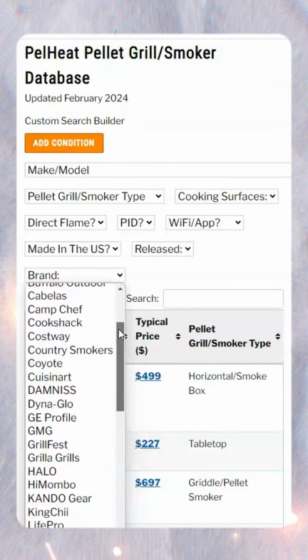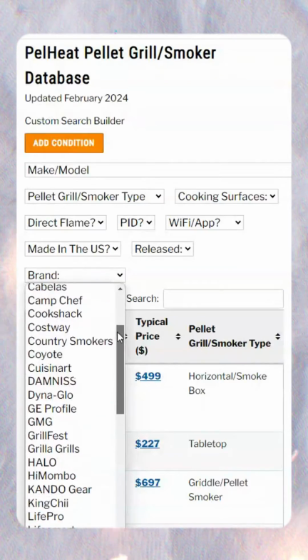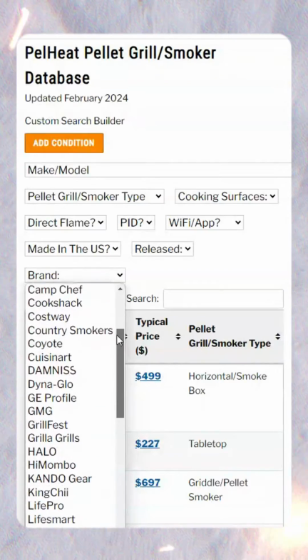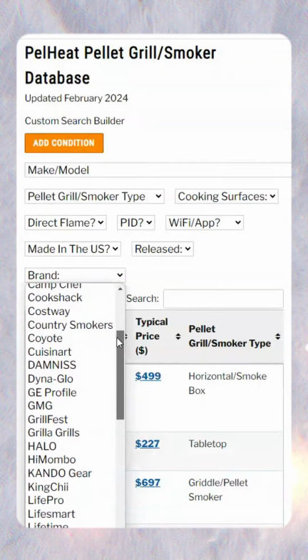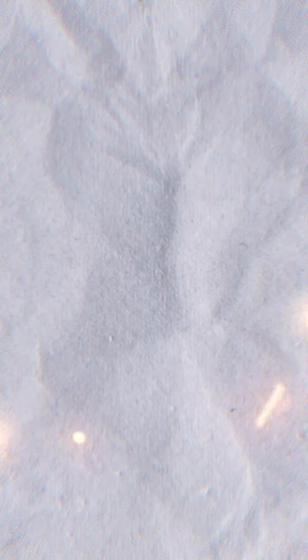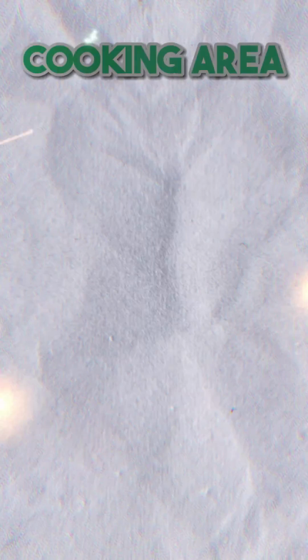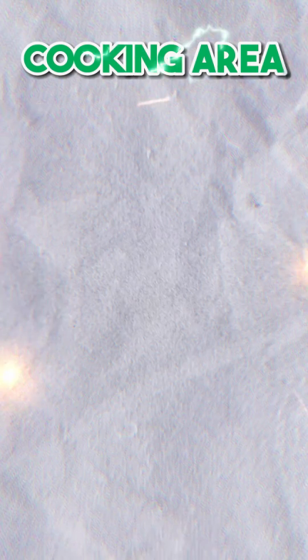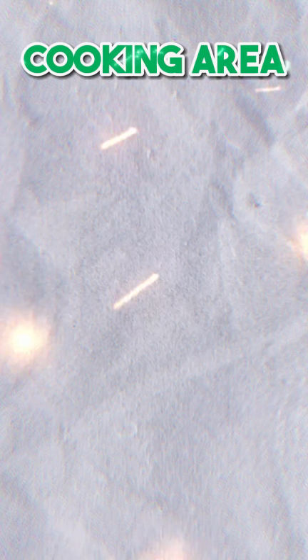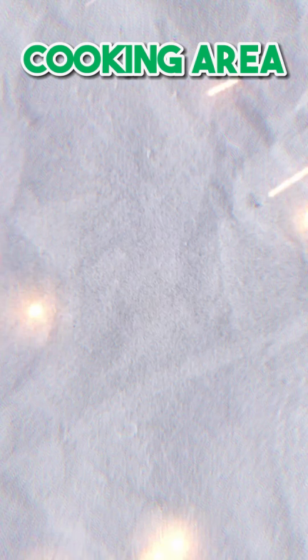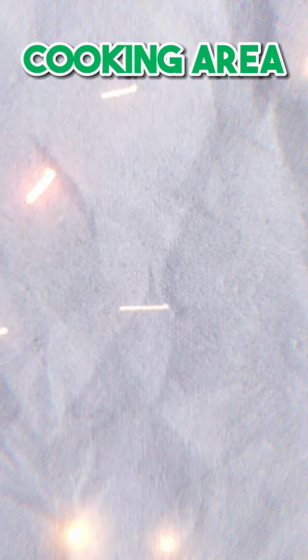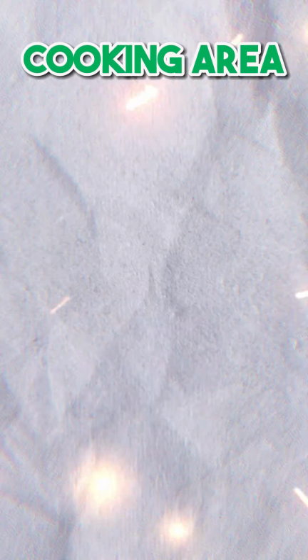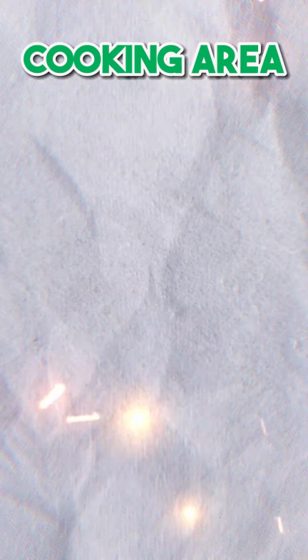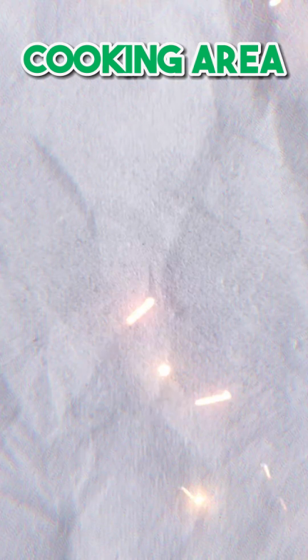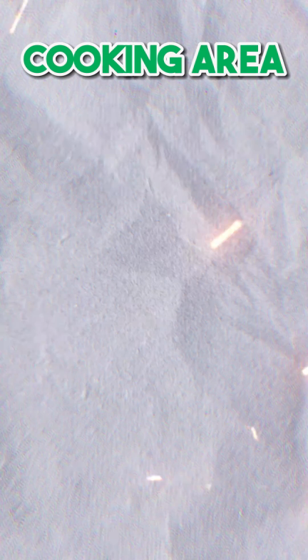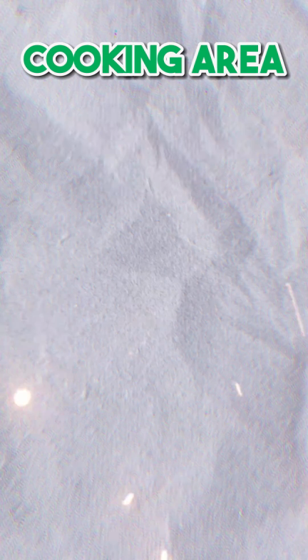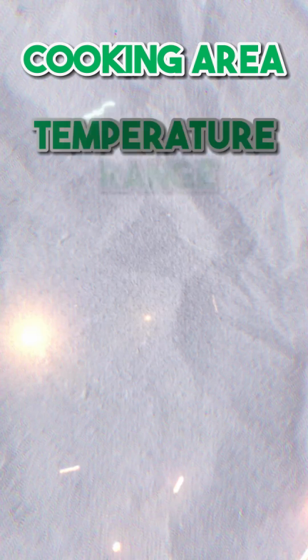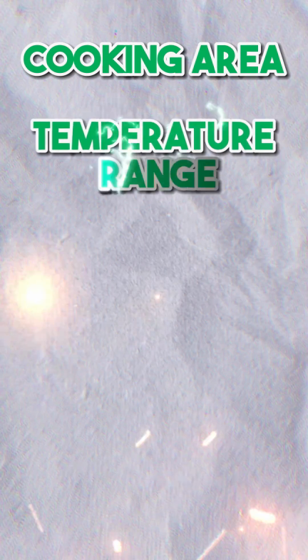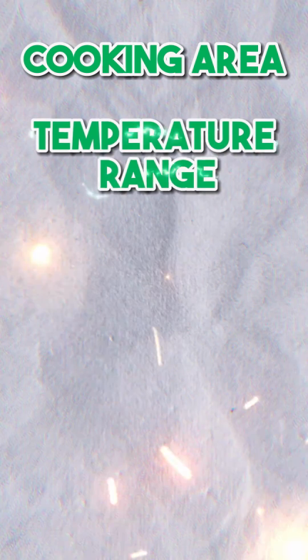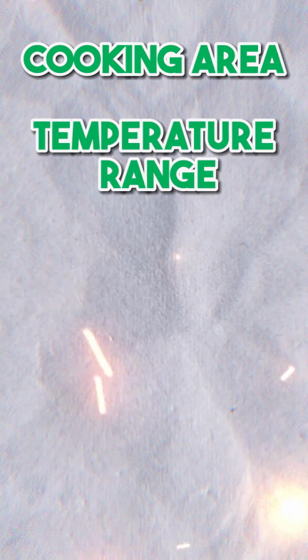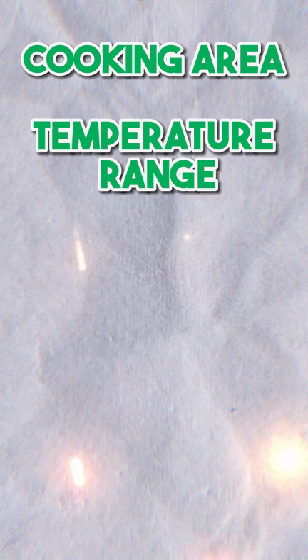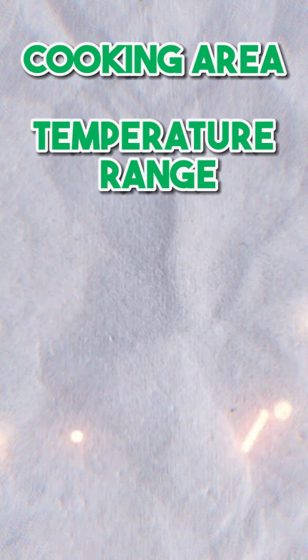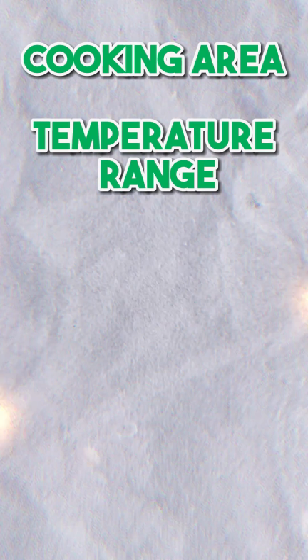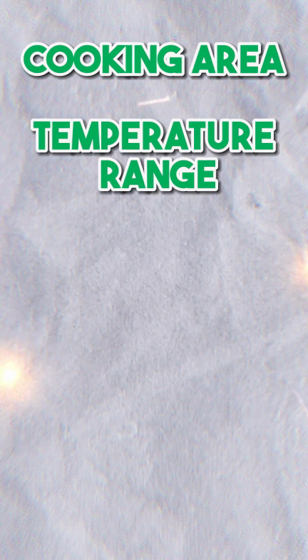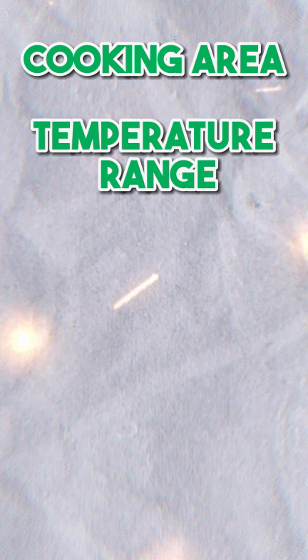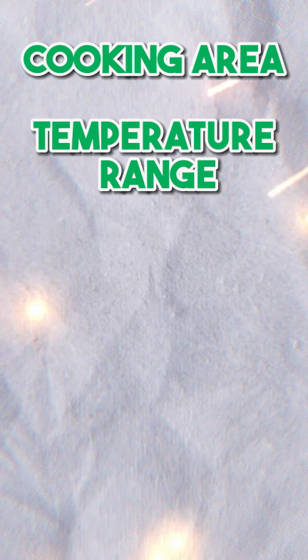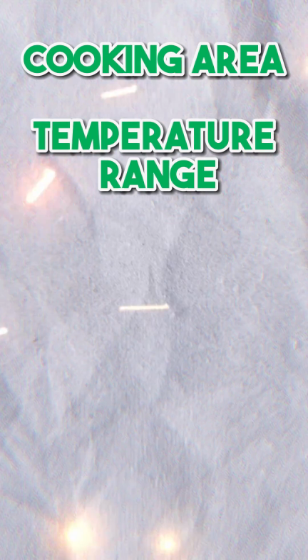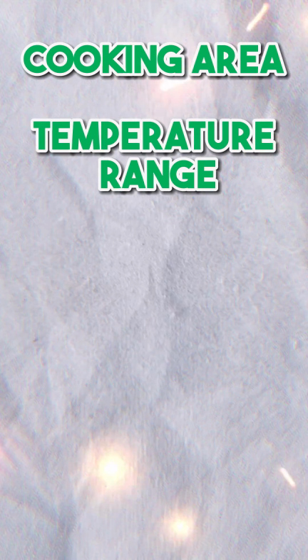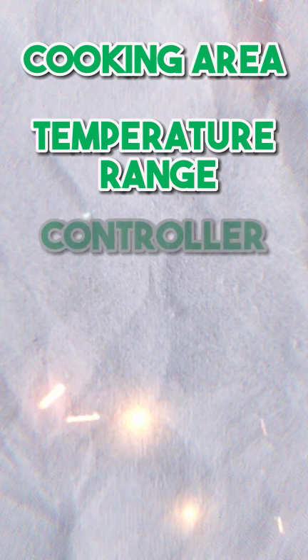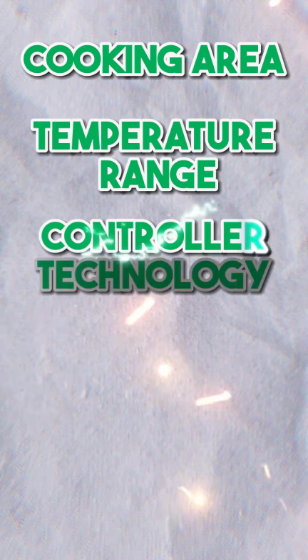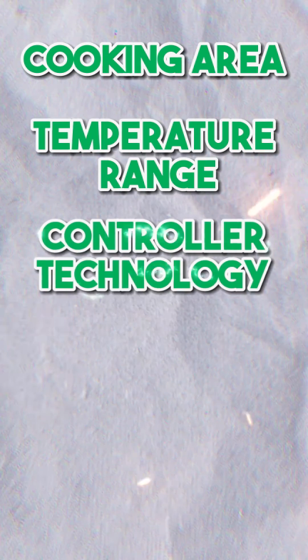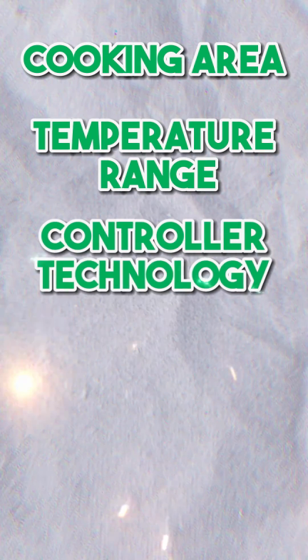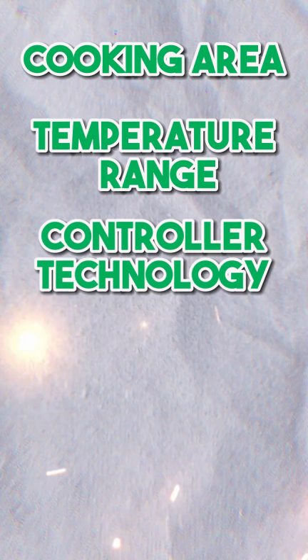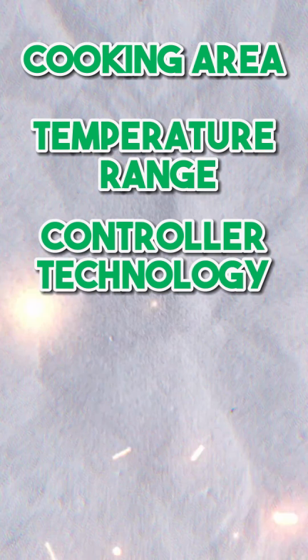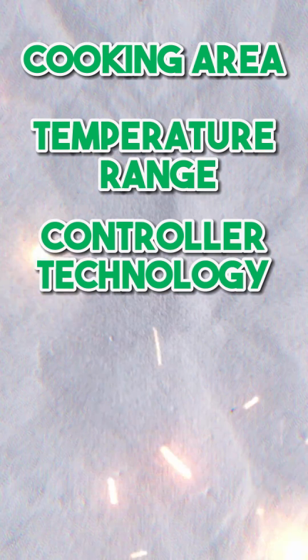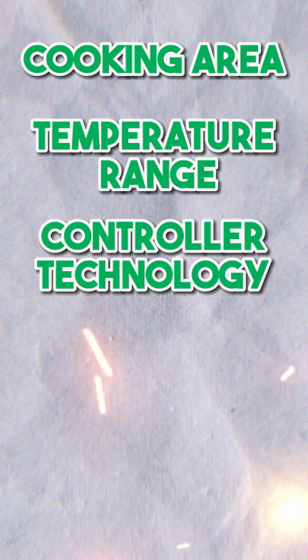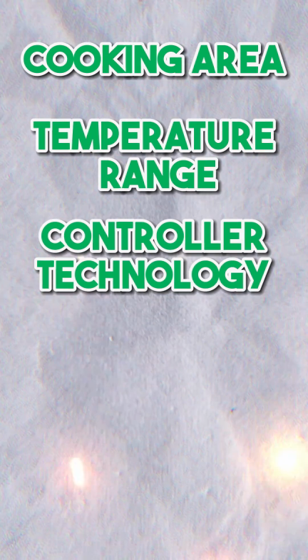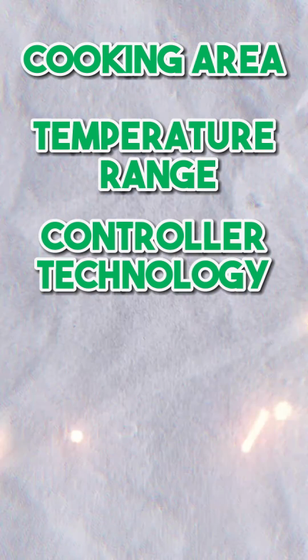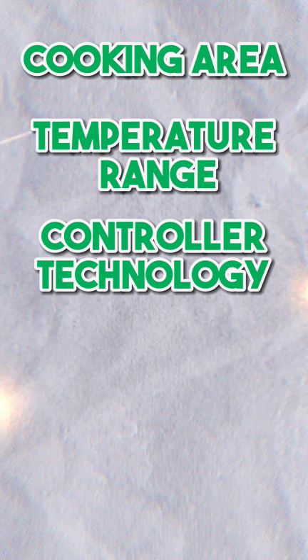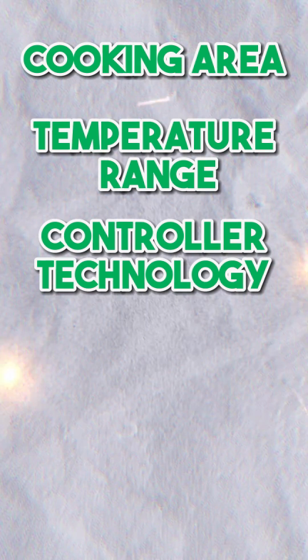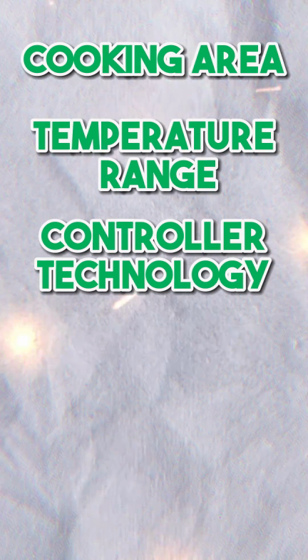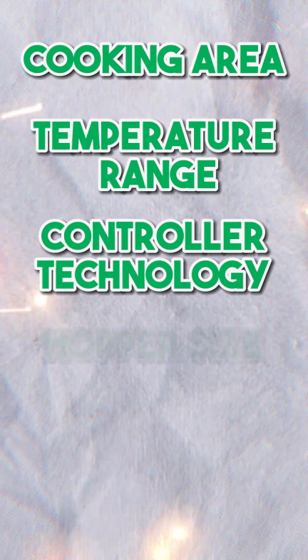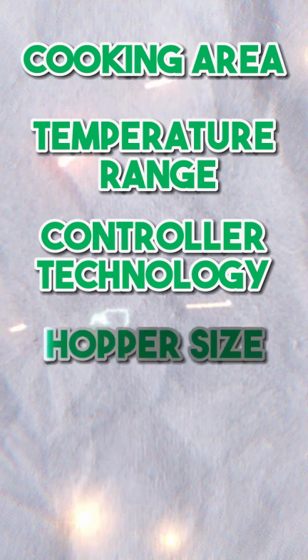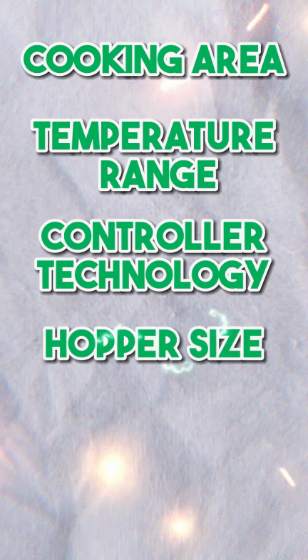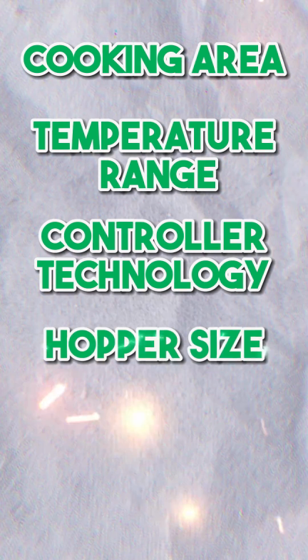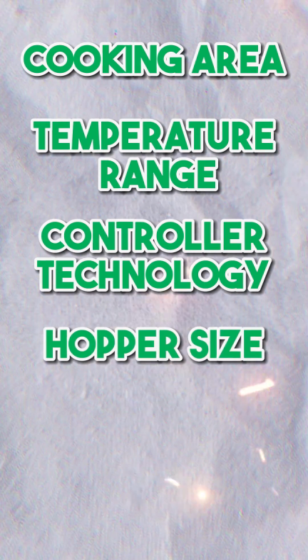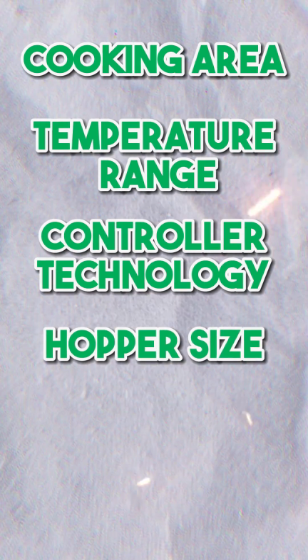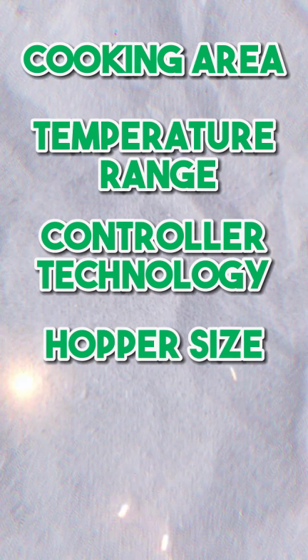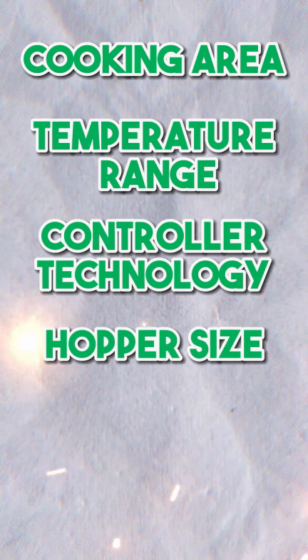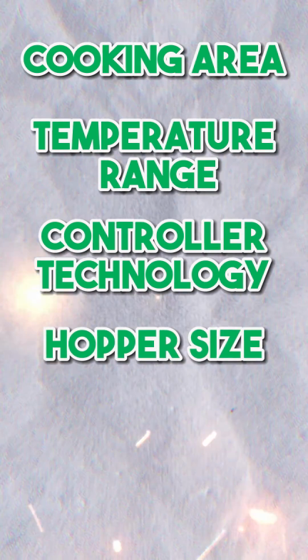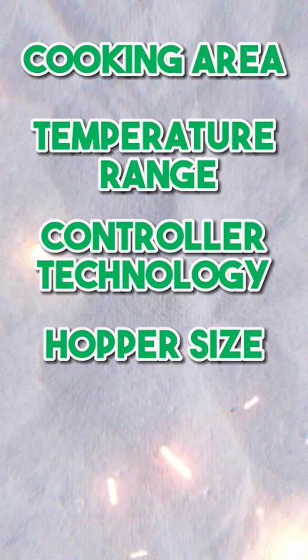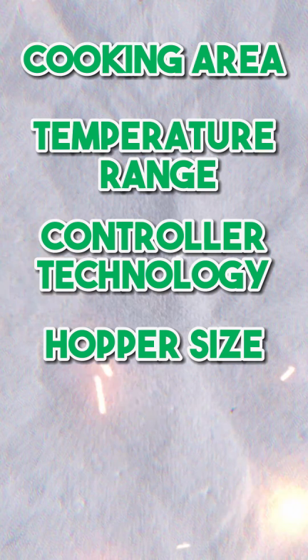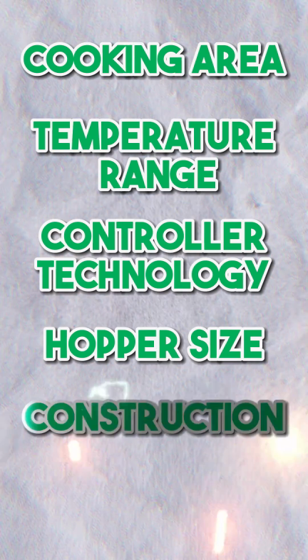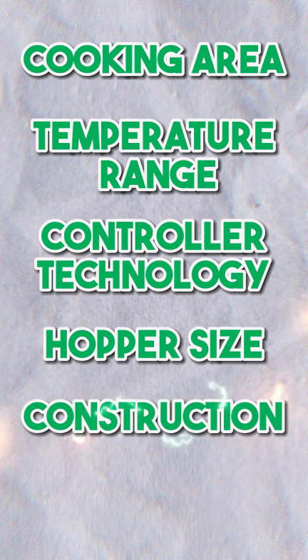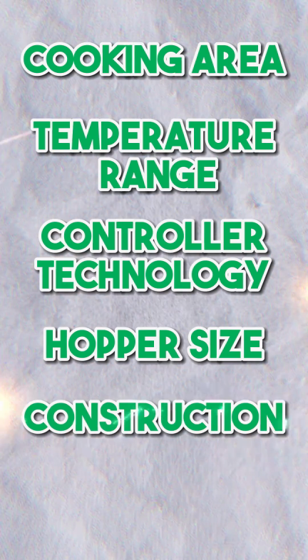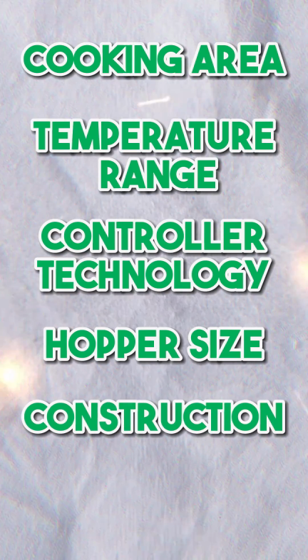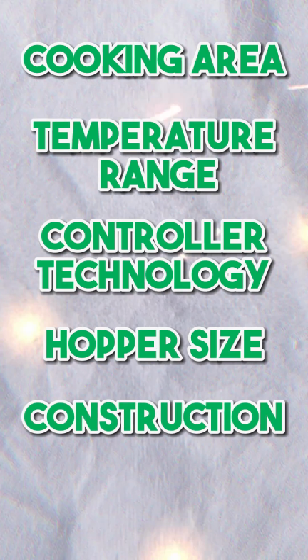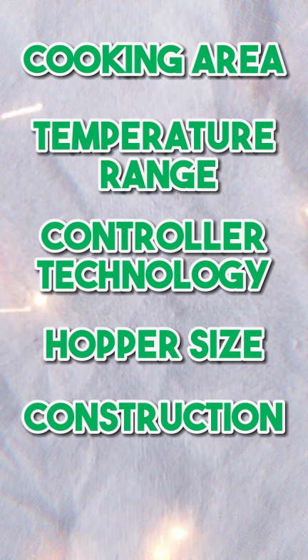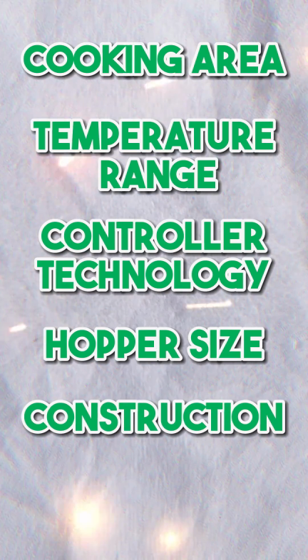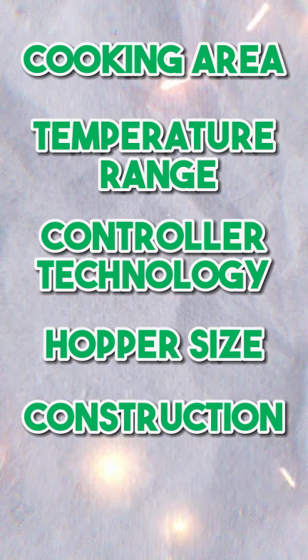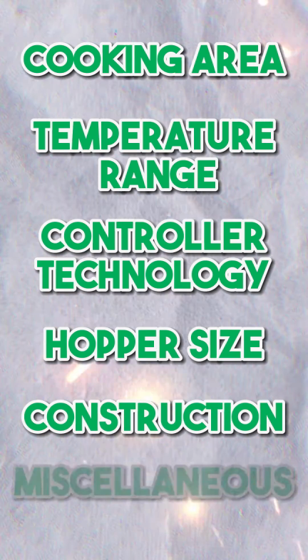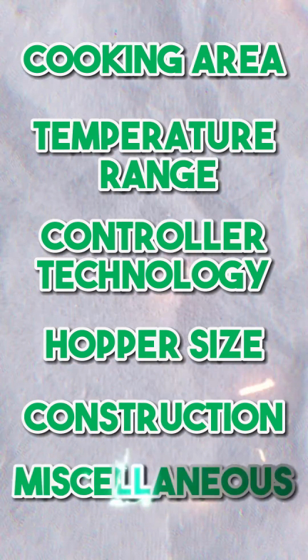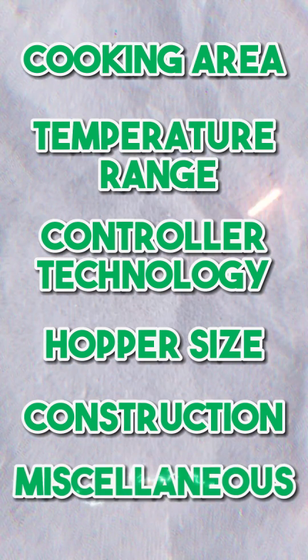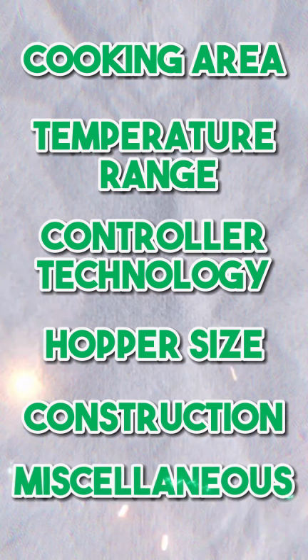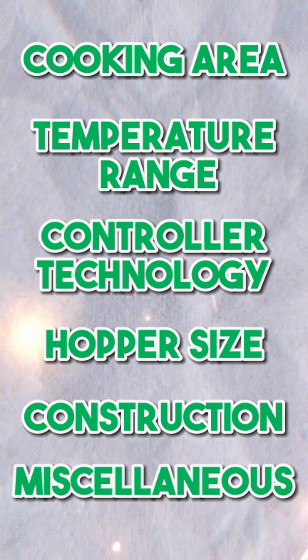The categories we'll compare are: Cooking Area, Temperature Range, Controller Technology, Hopper Size, Construction, and Miscellaneous.